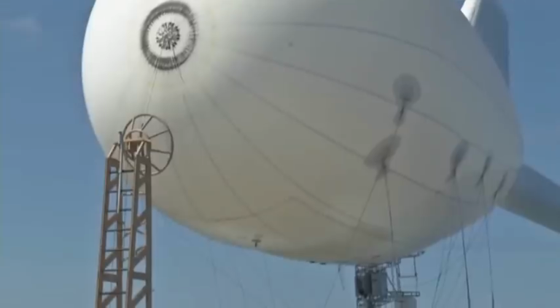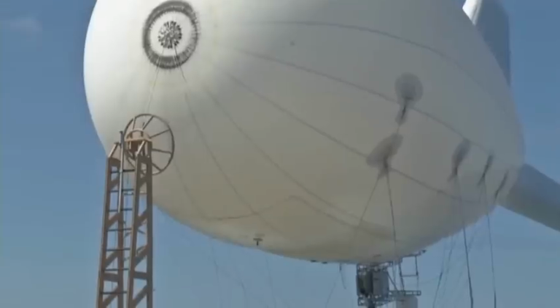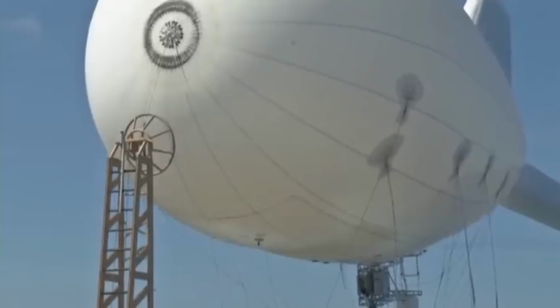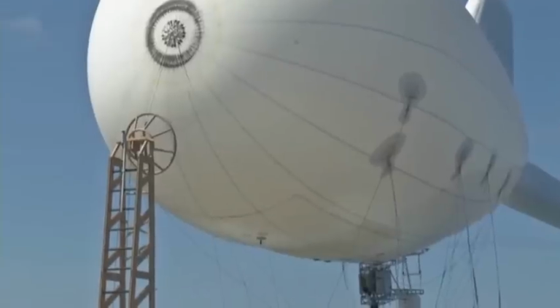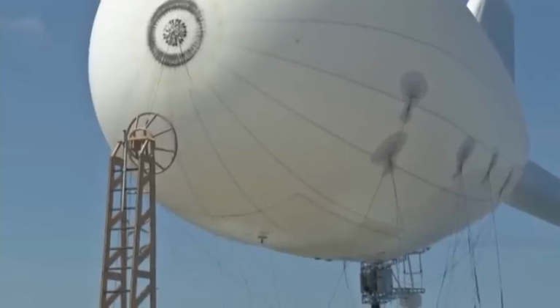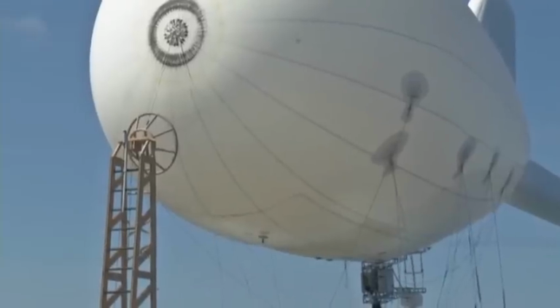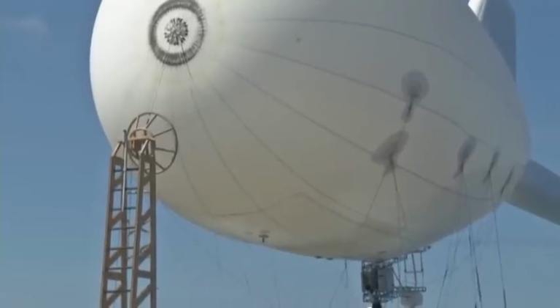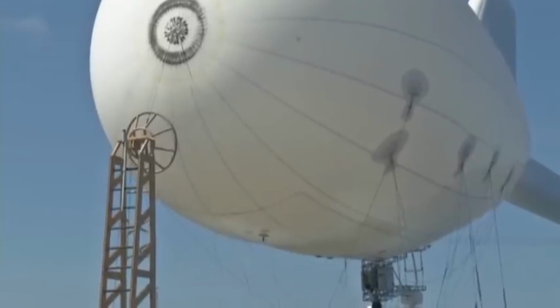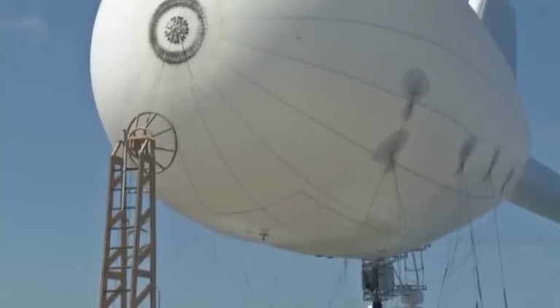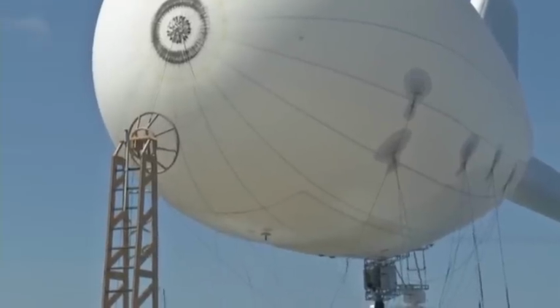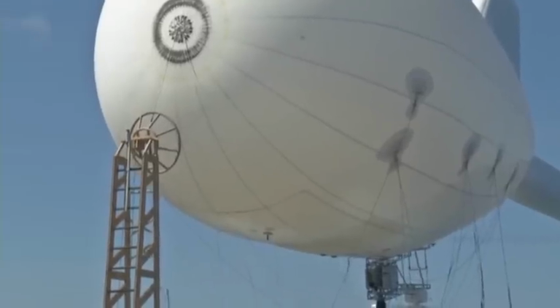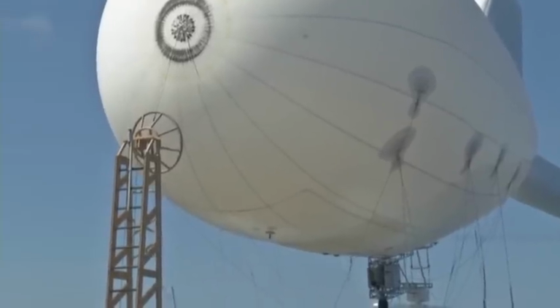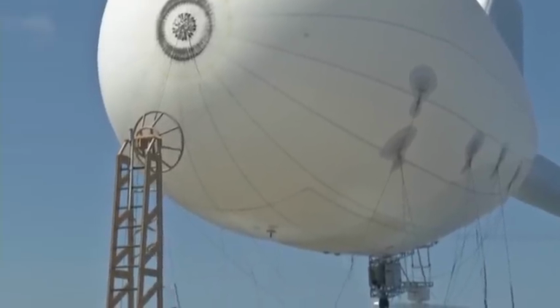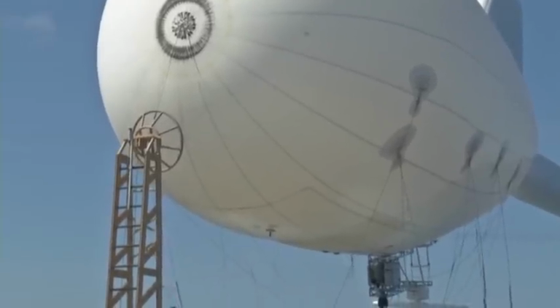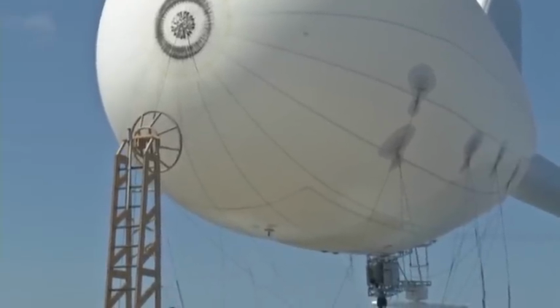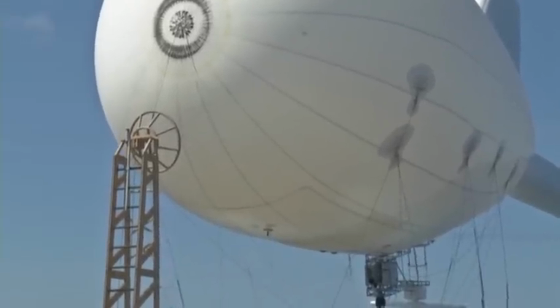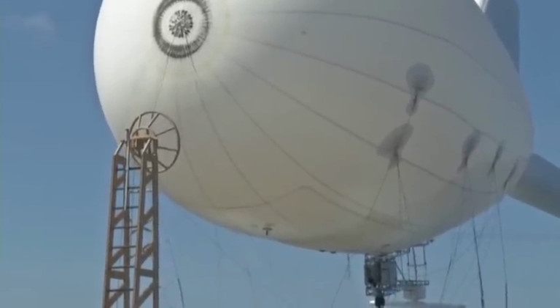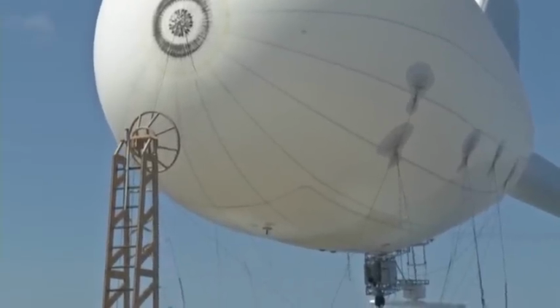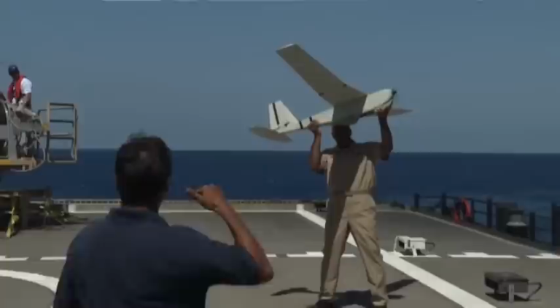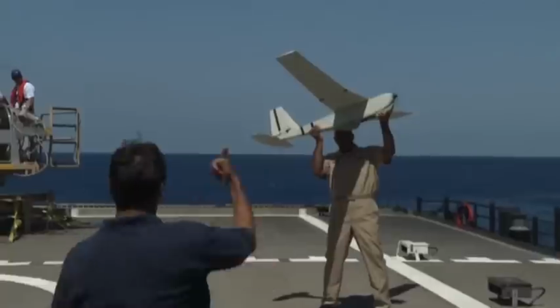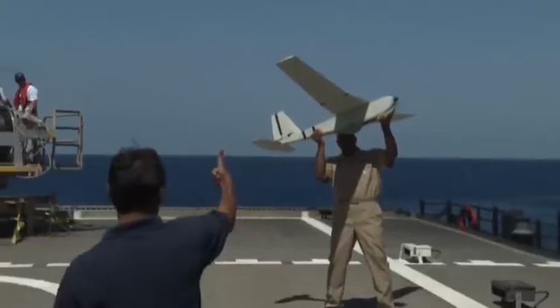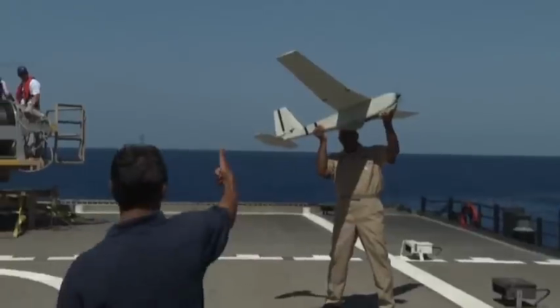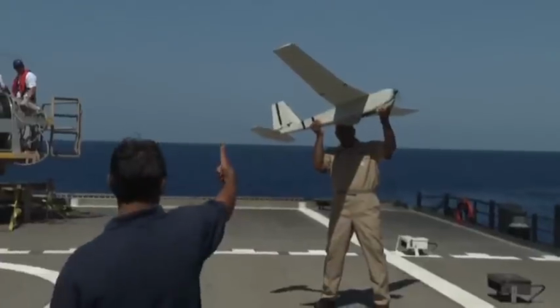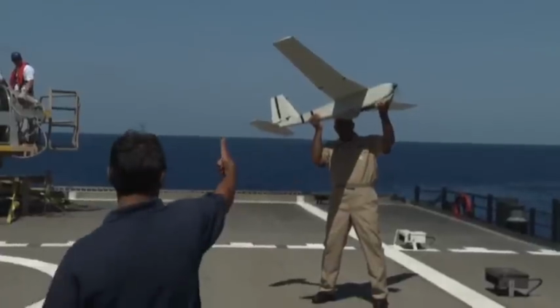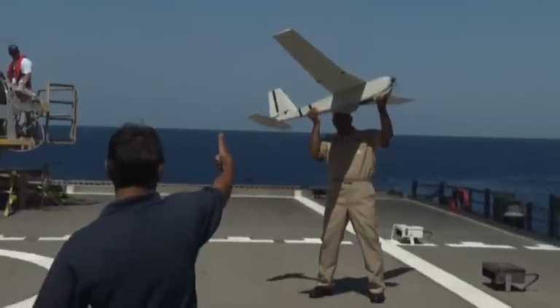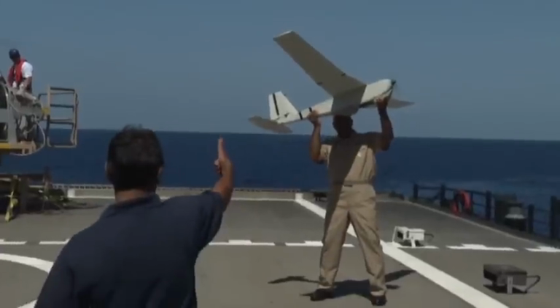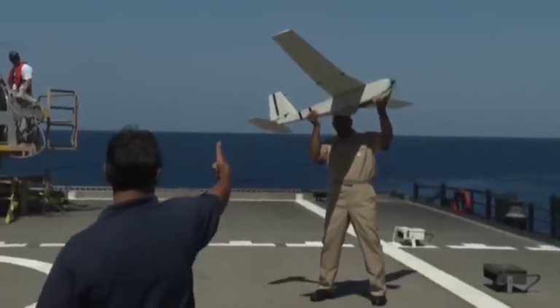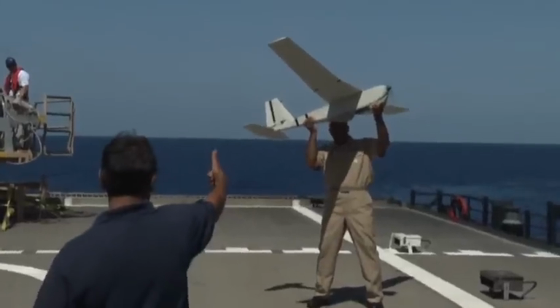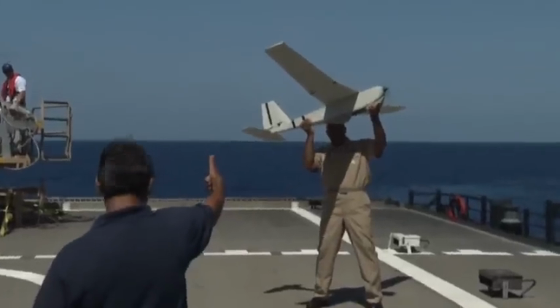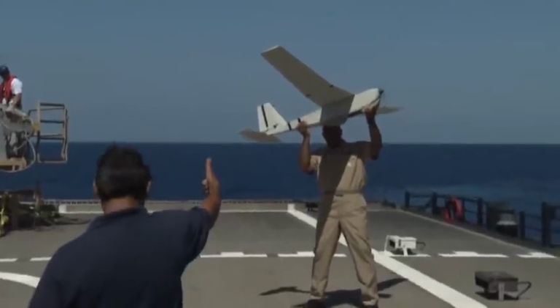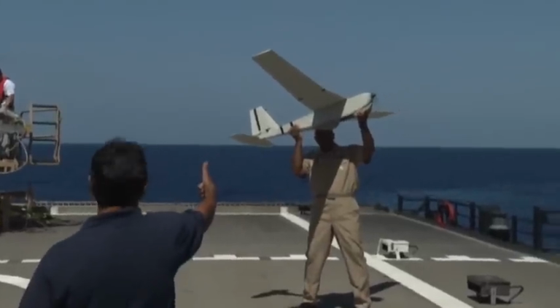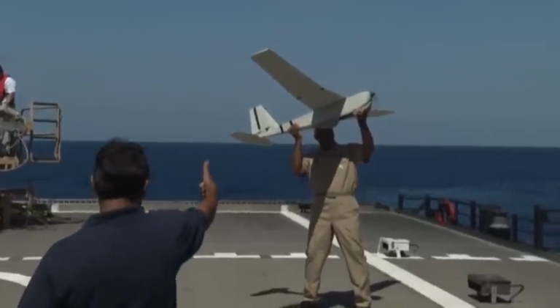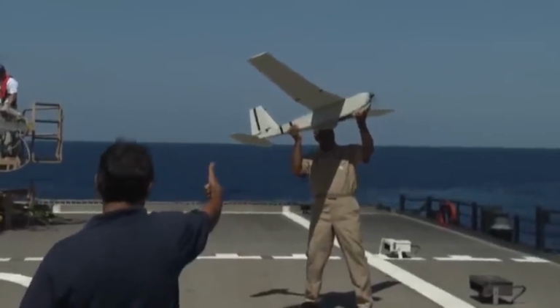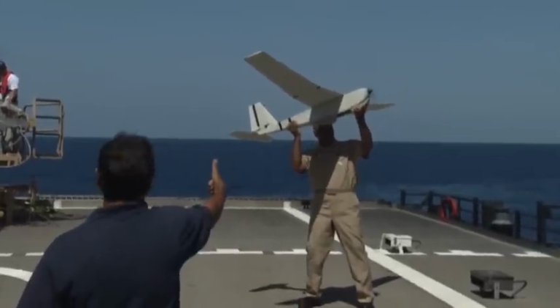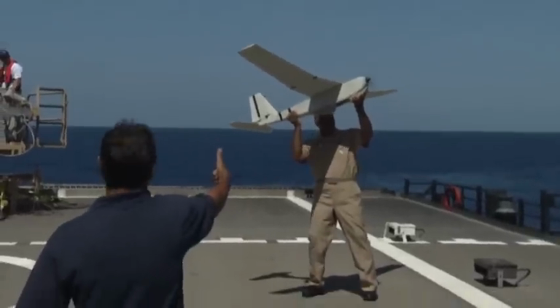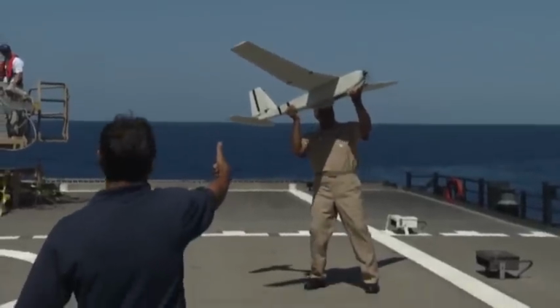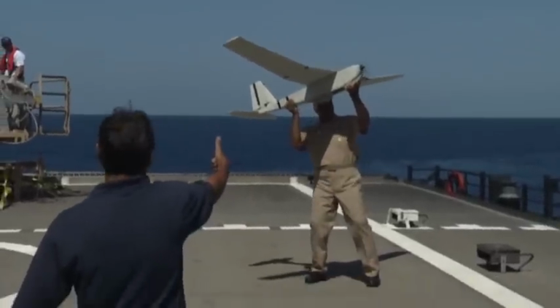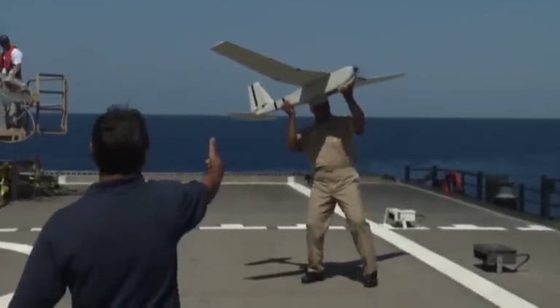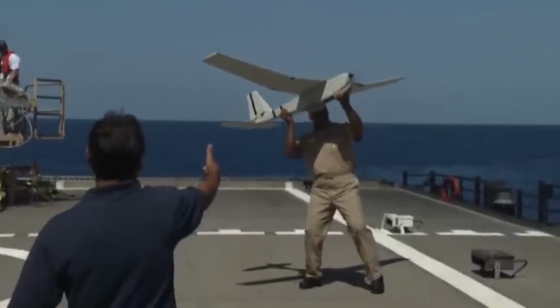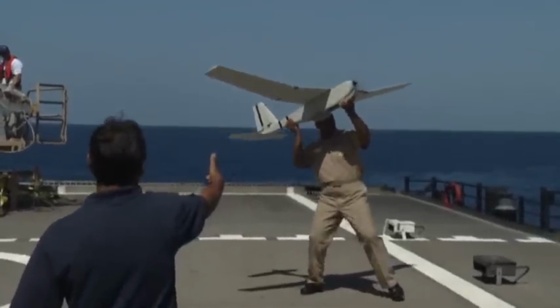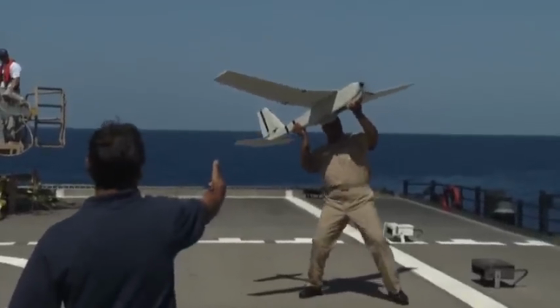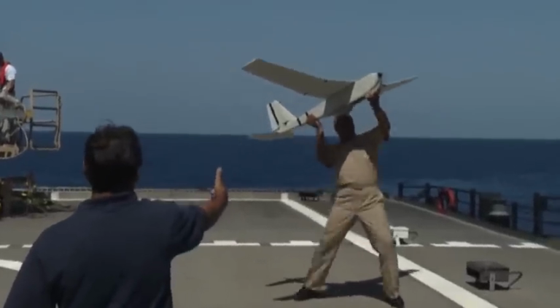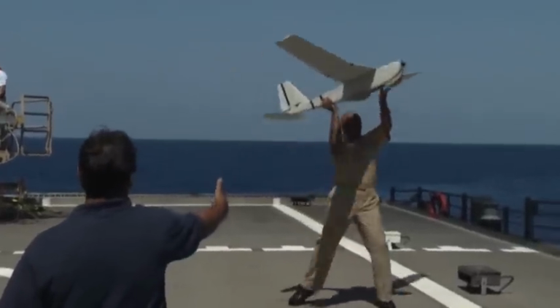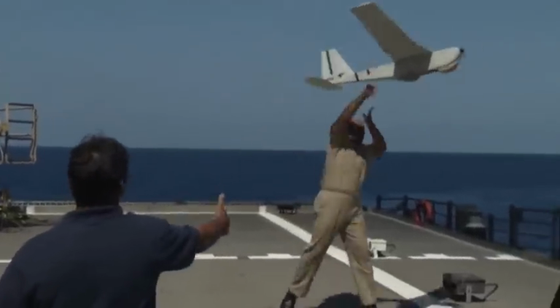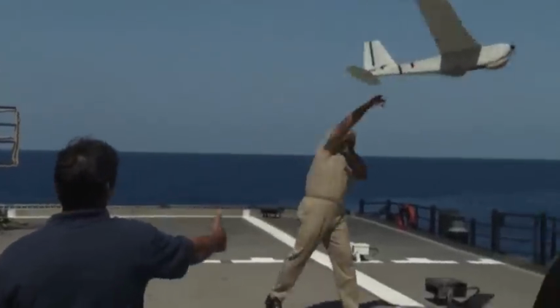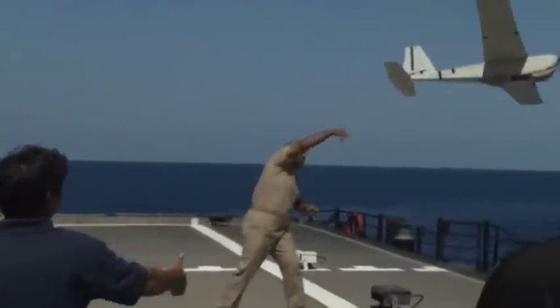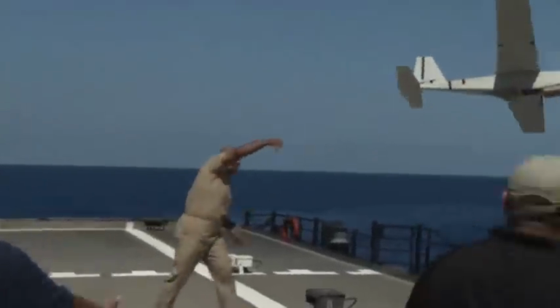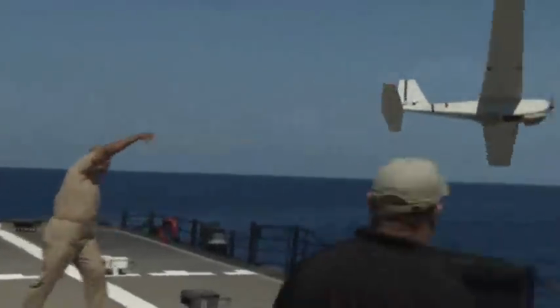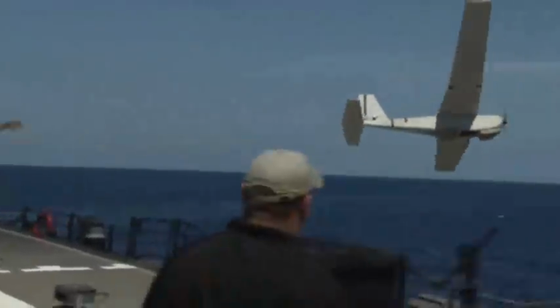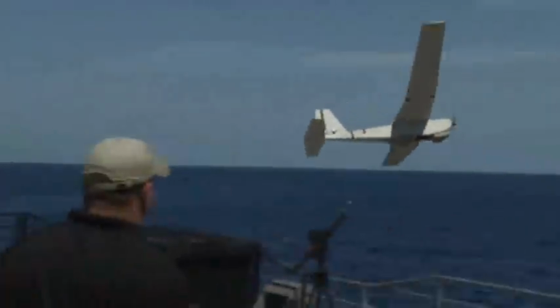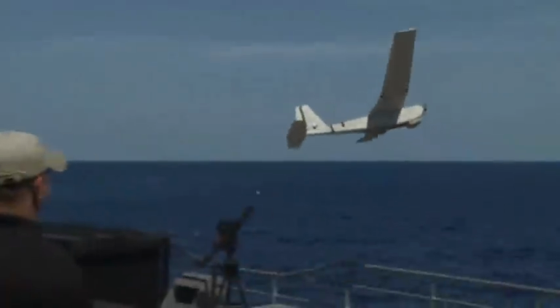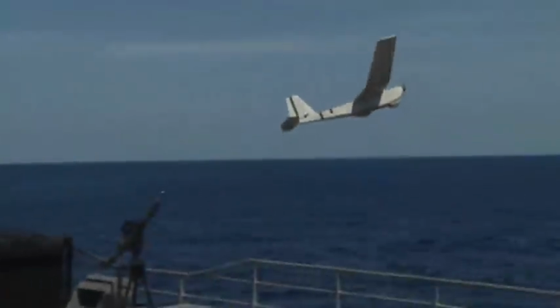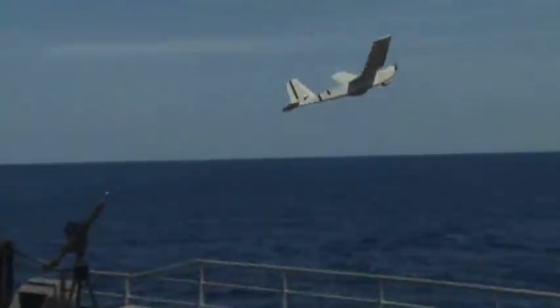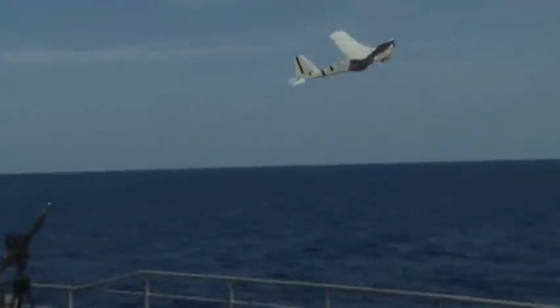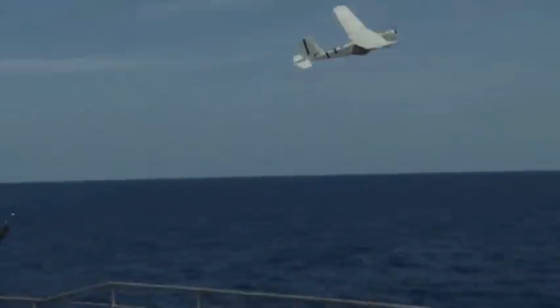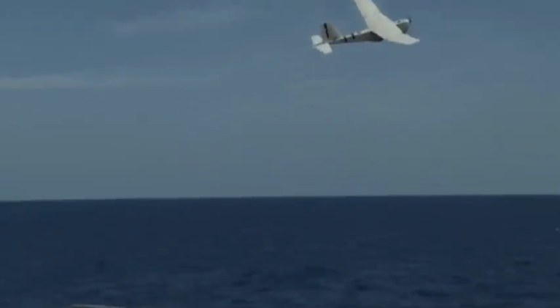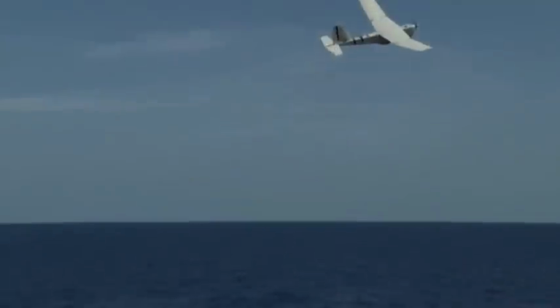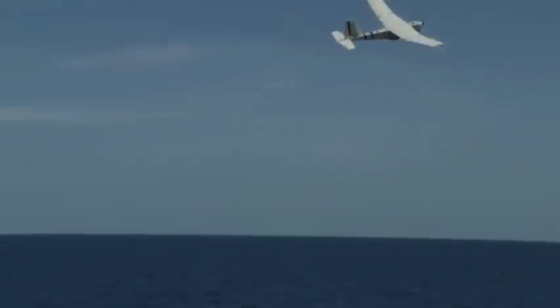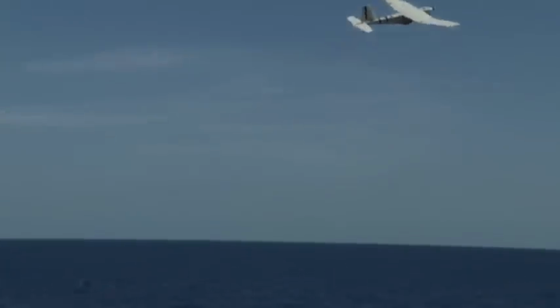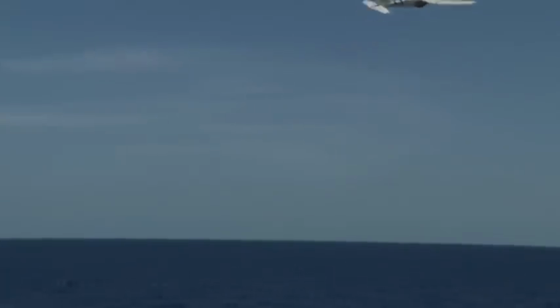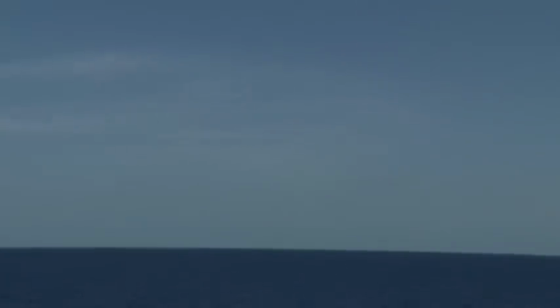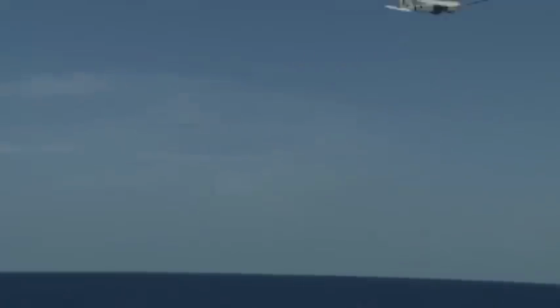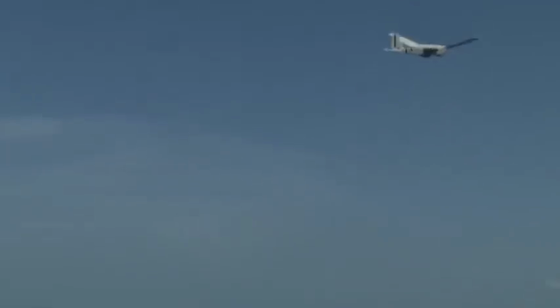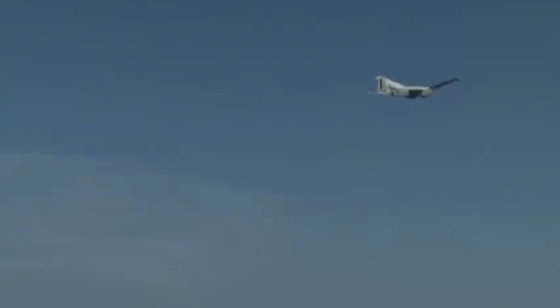In addition to the aerostat, a second tool is a small drone that can be launched from the deck of a ship by hand.